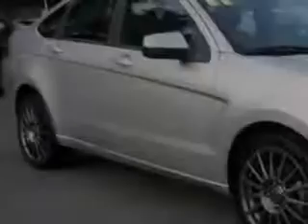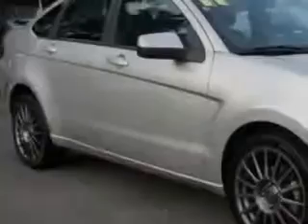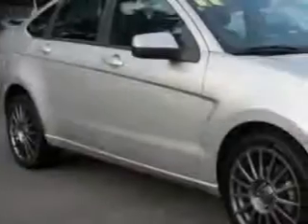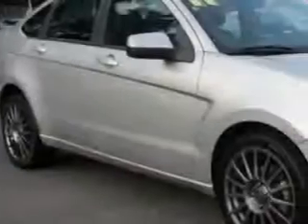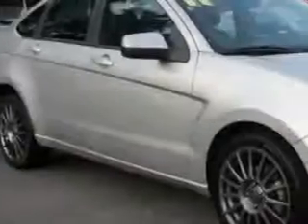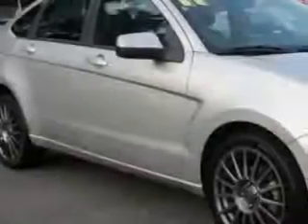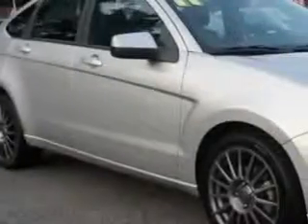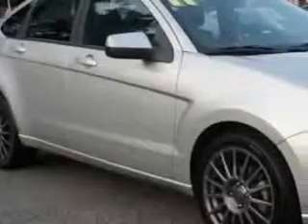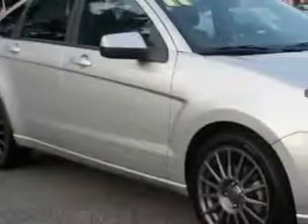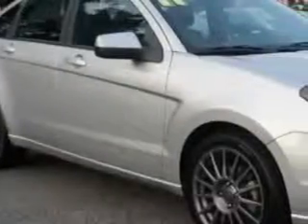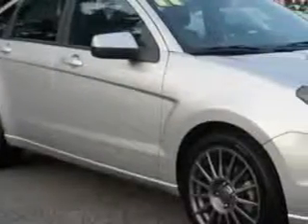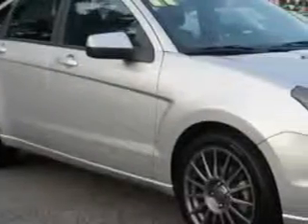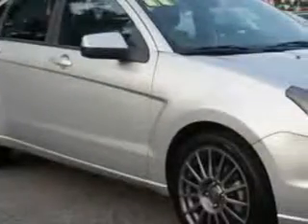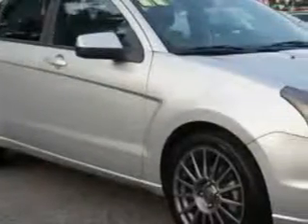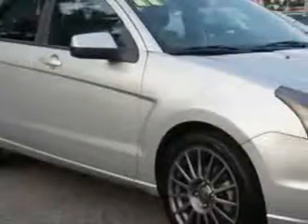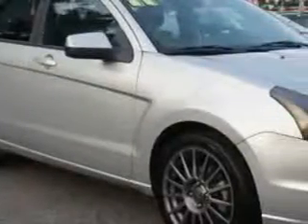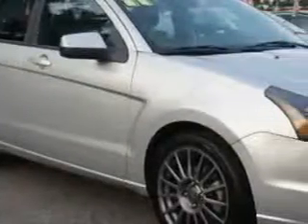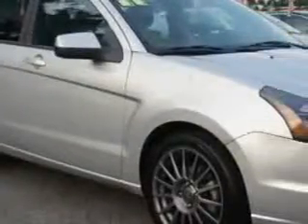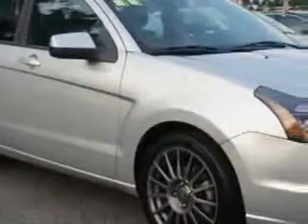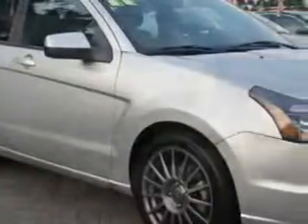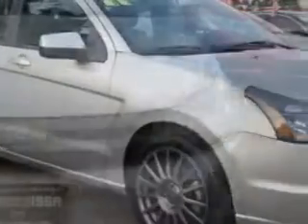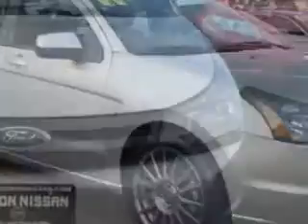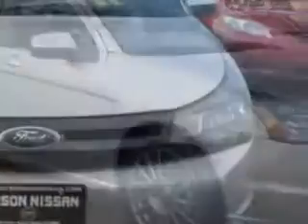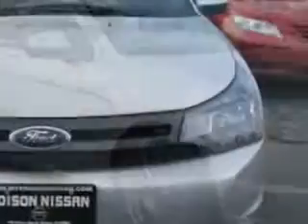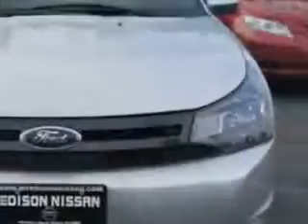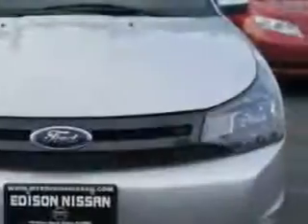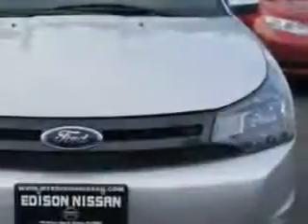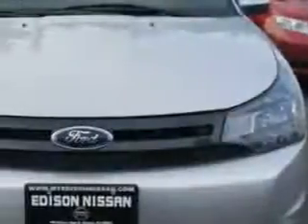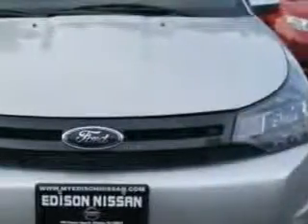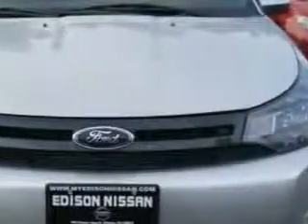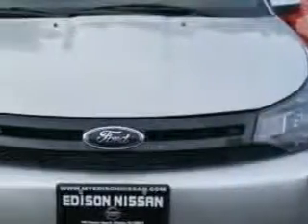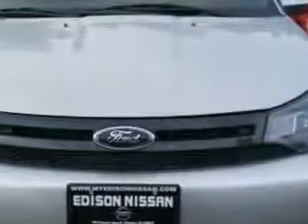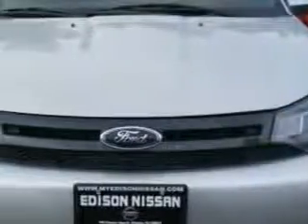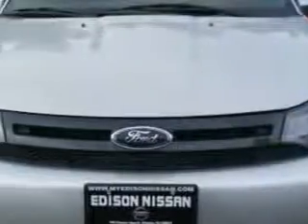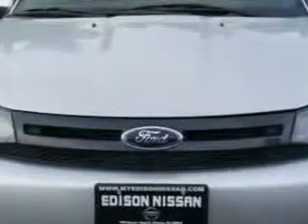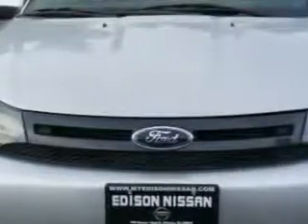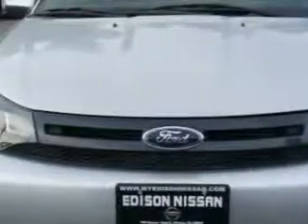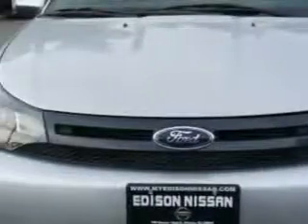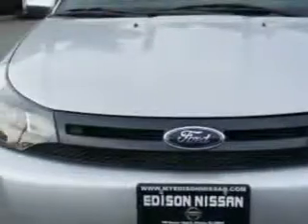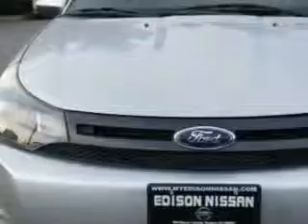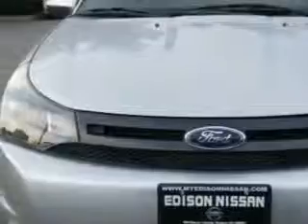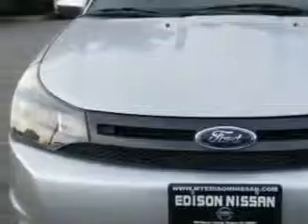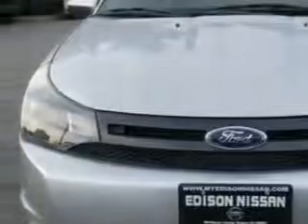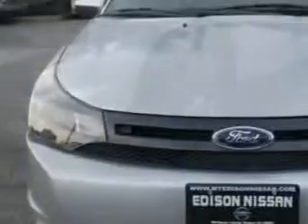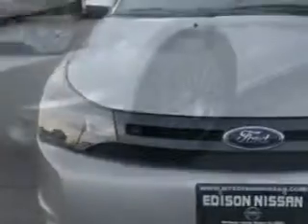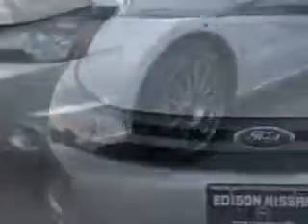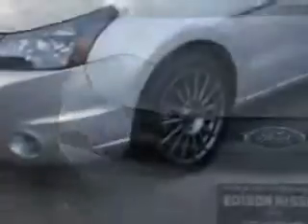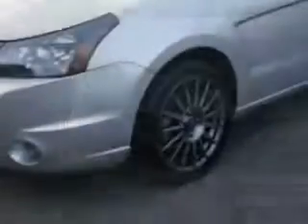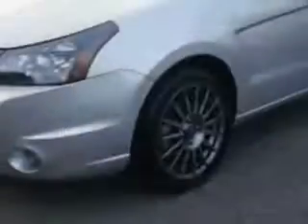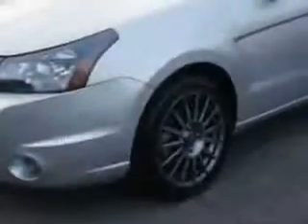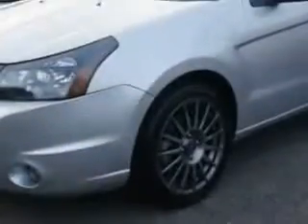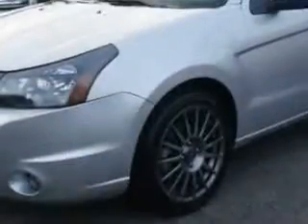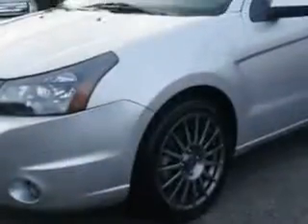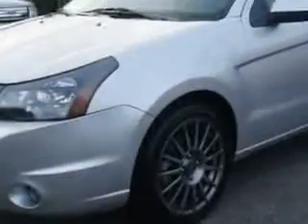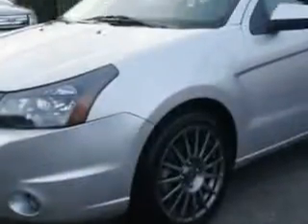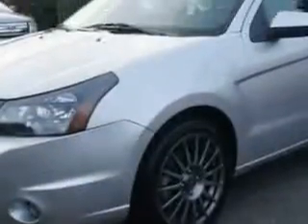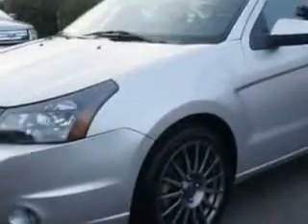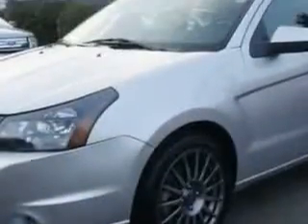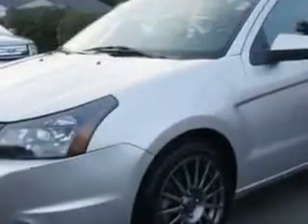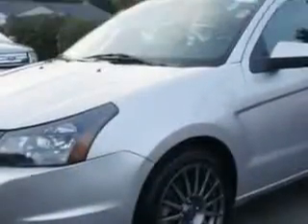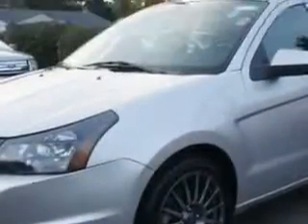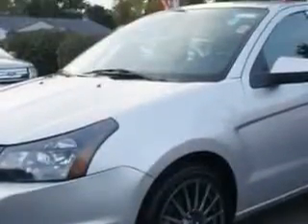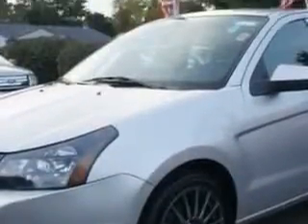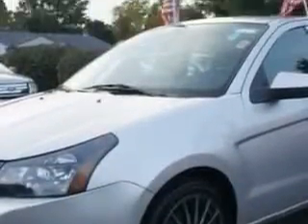Check out the Ingot Silver Metallic 2011 Ford Focus Sport SES, equipped with a 4-cylinder engine and an automatic transmission.